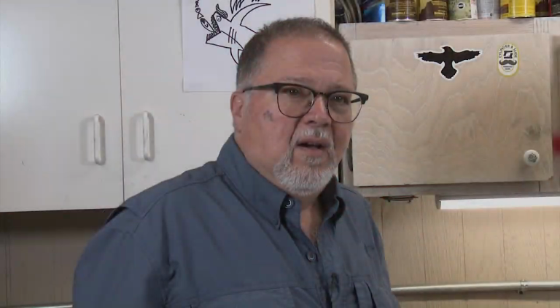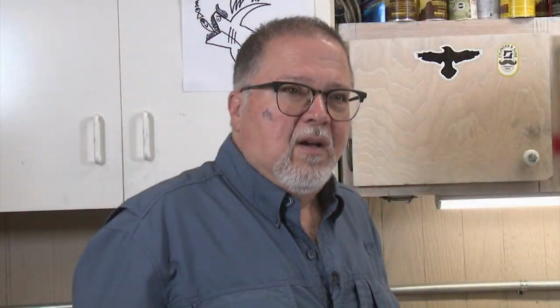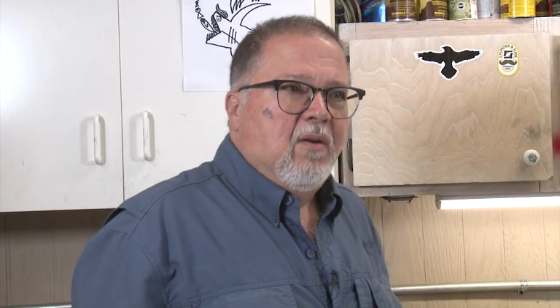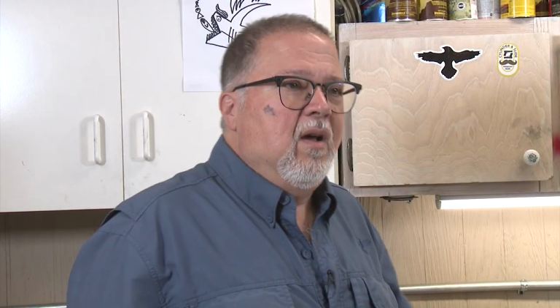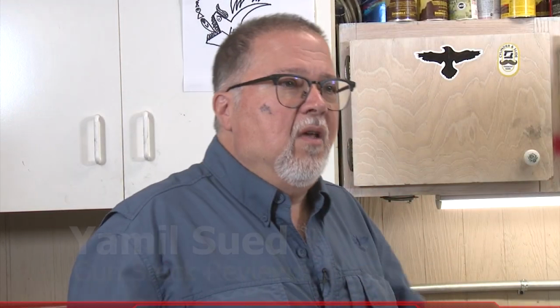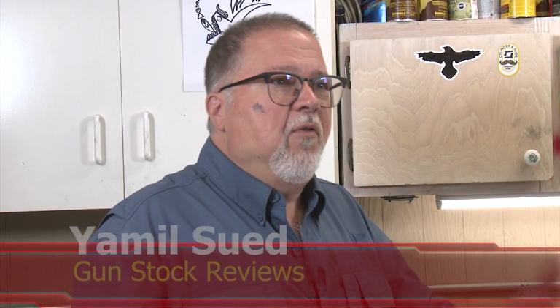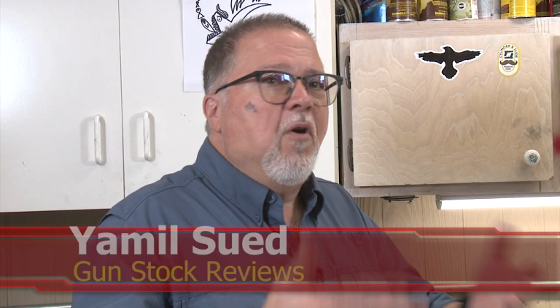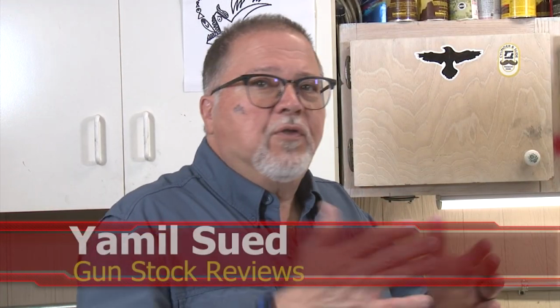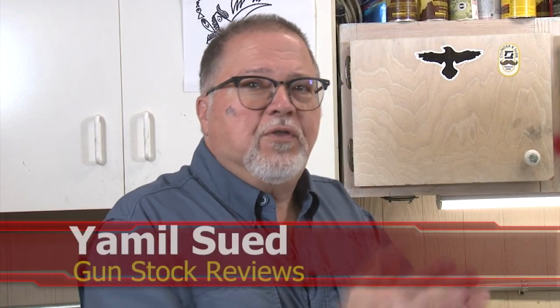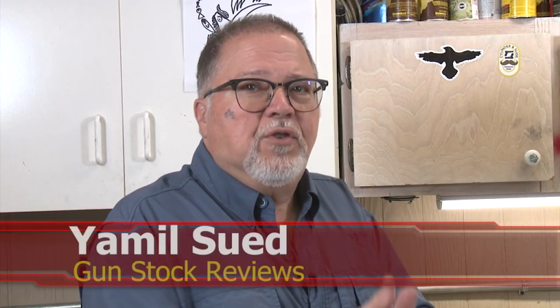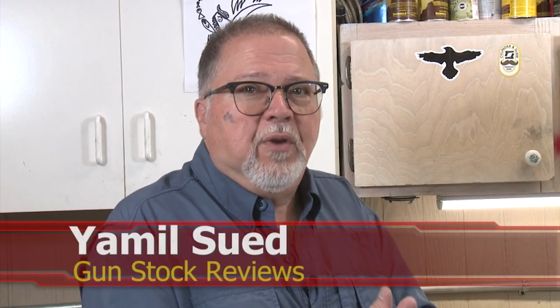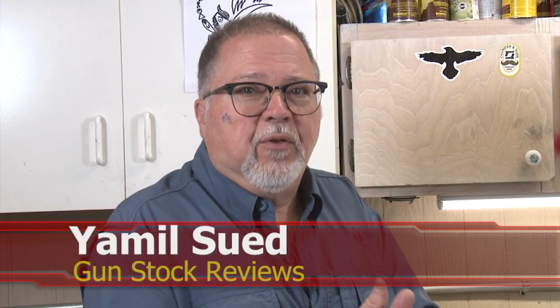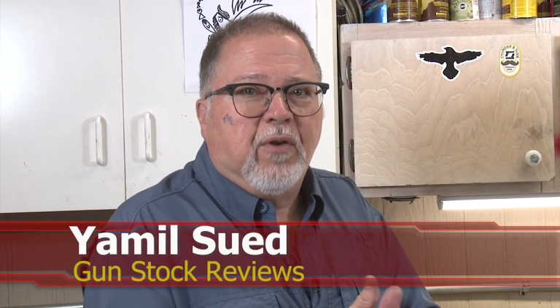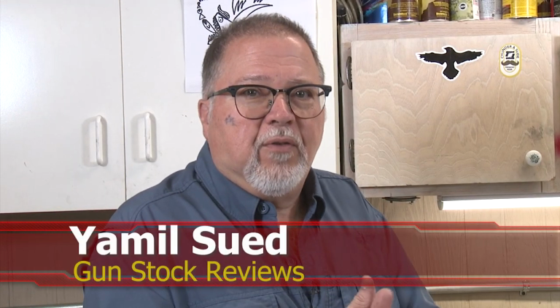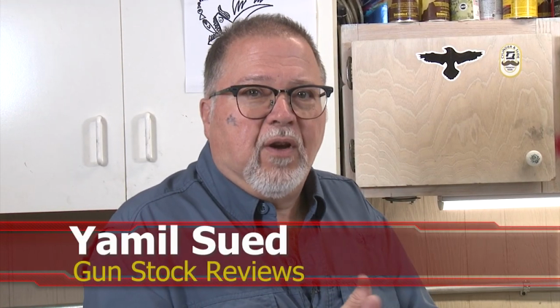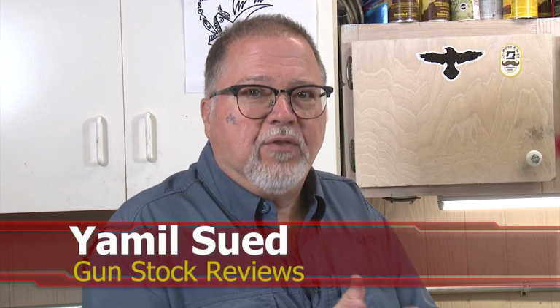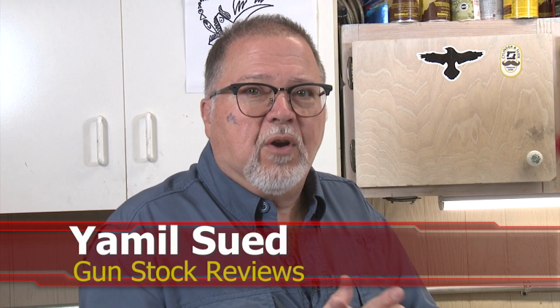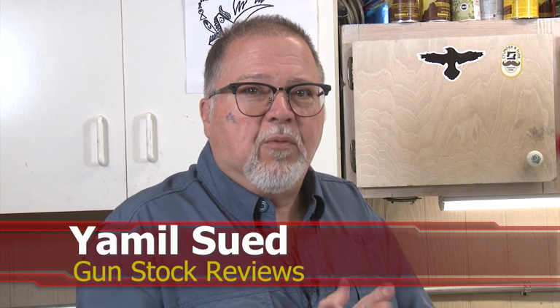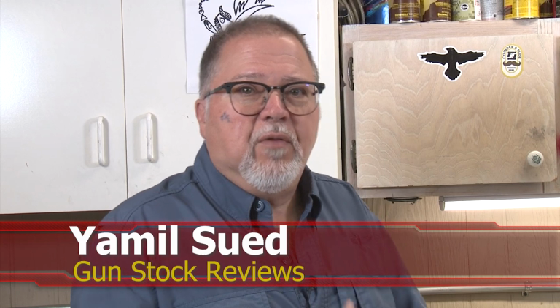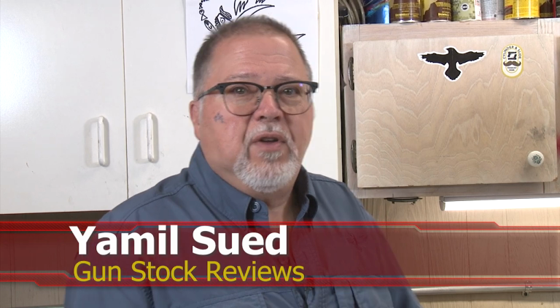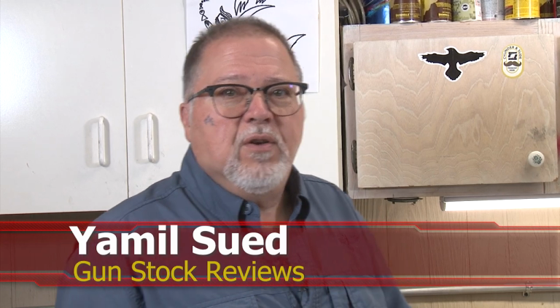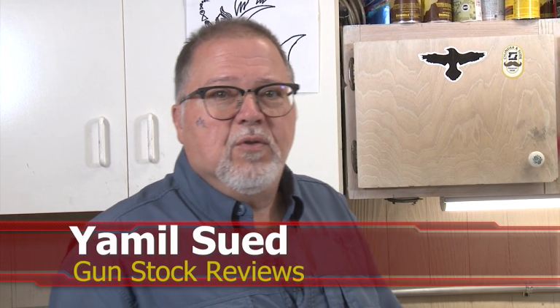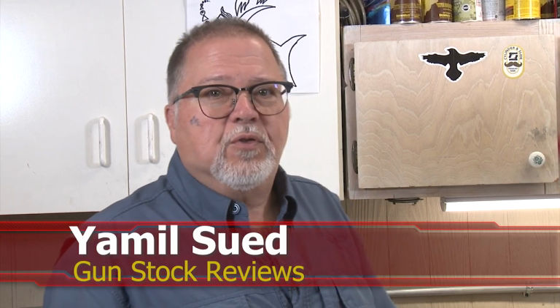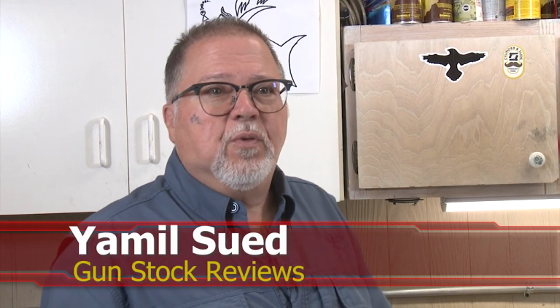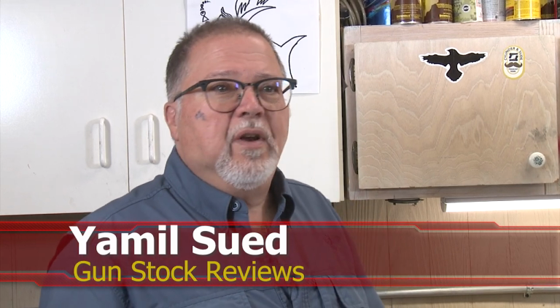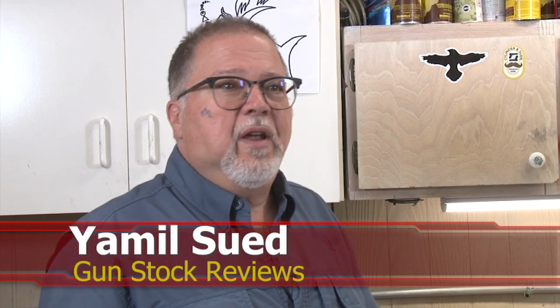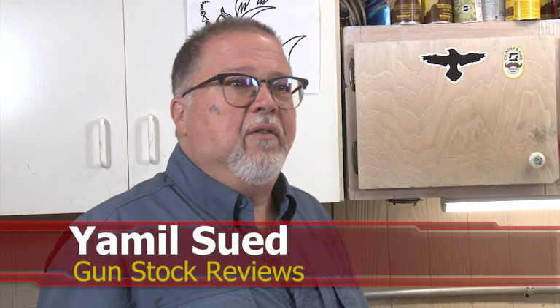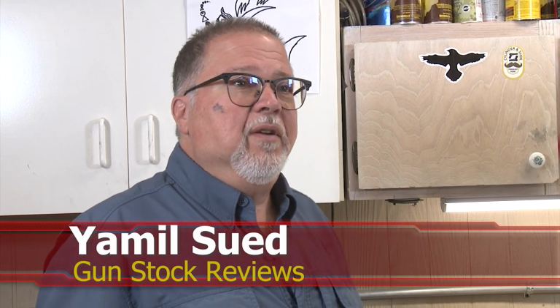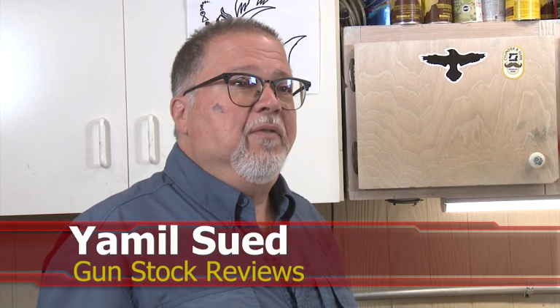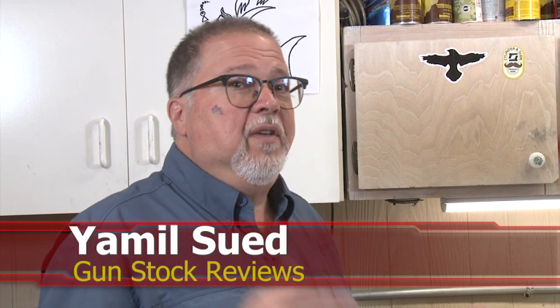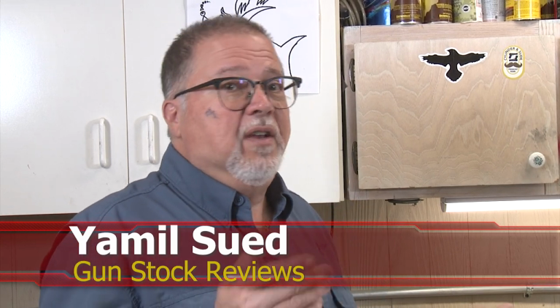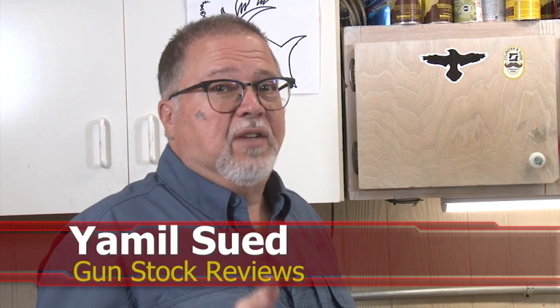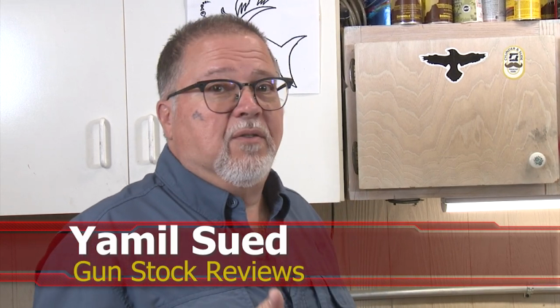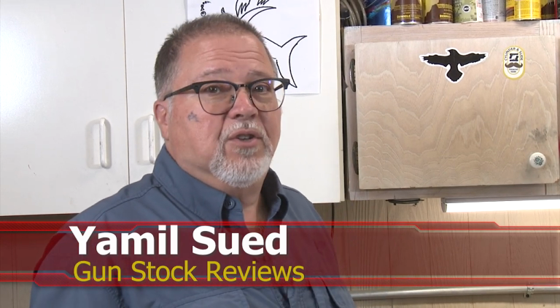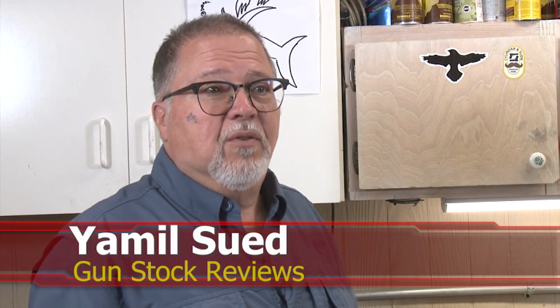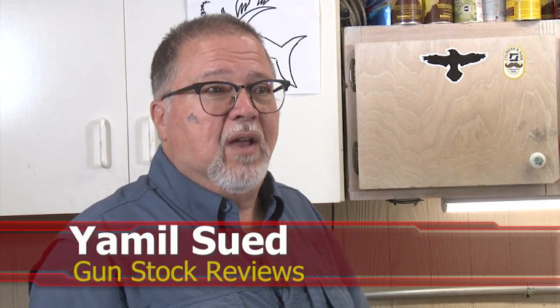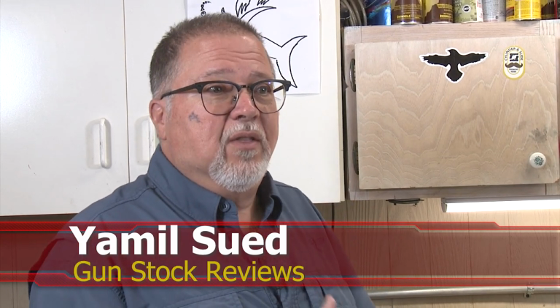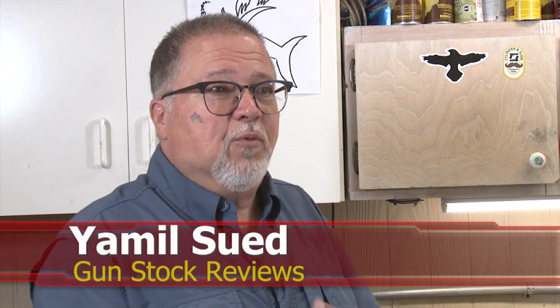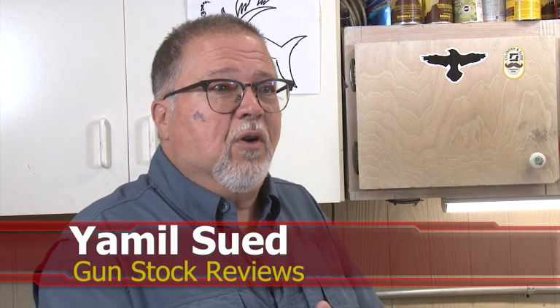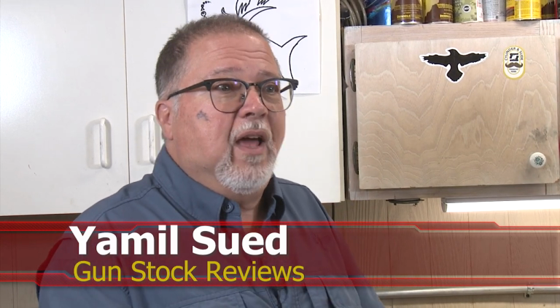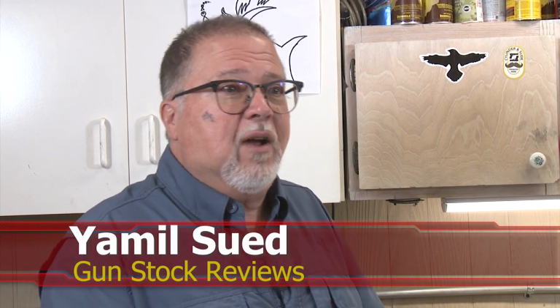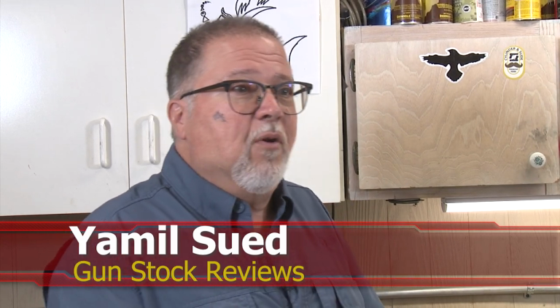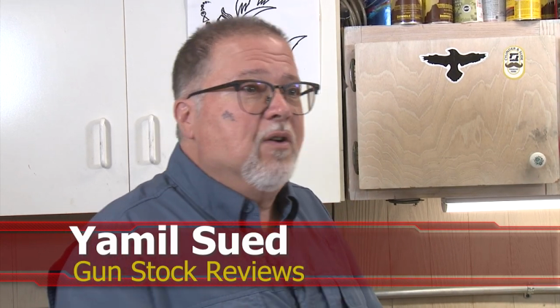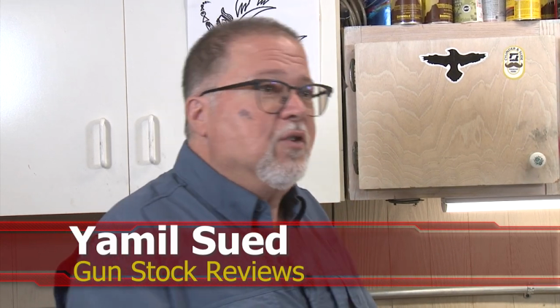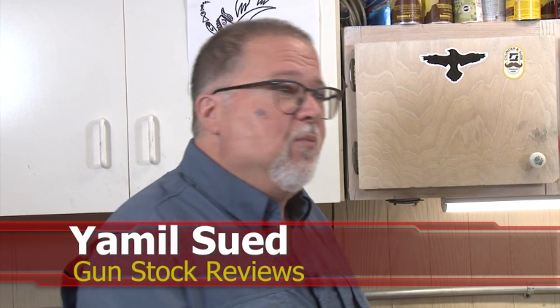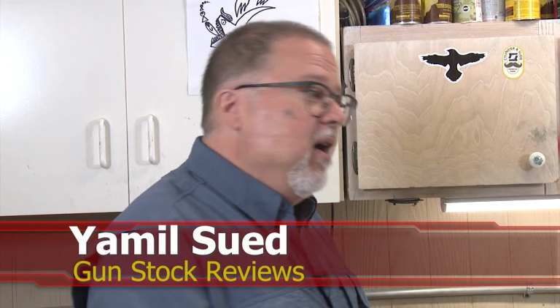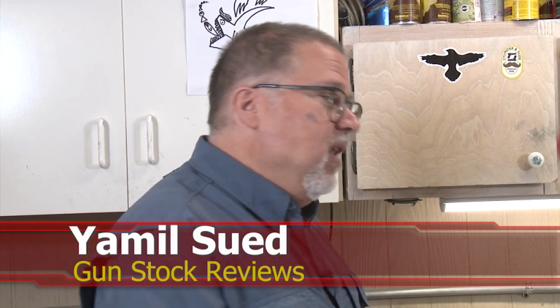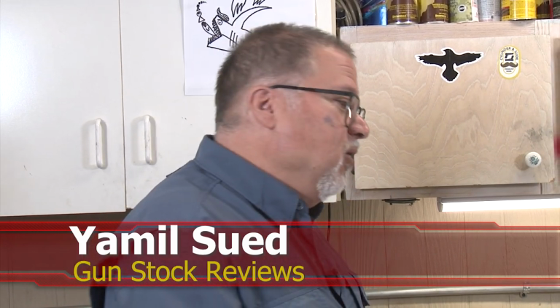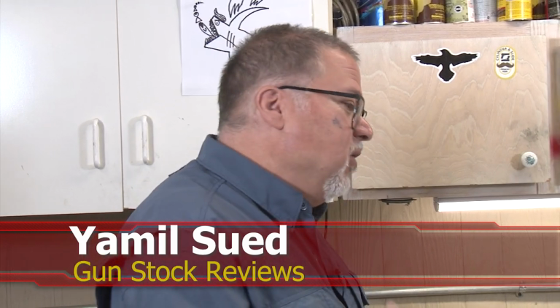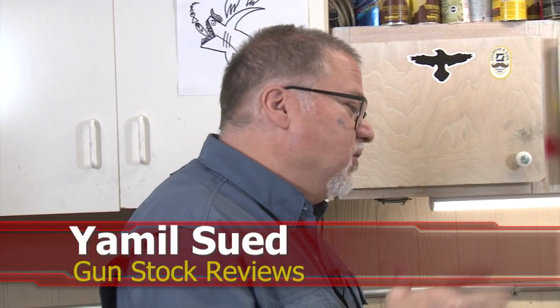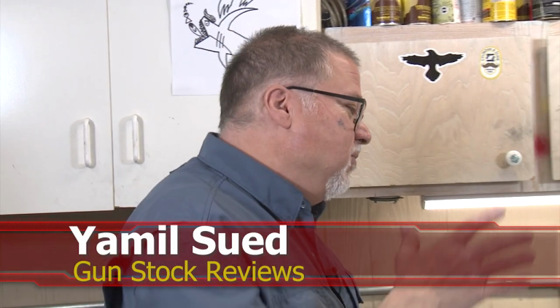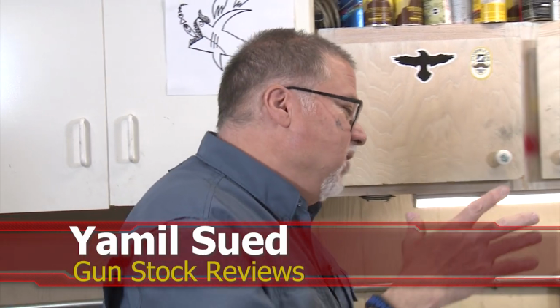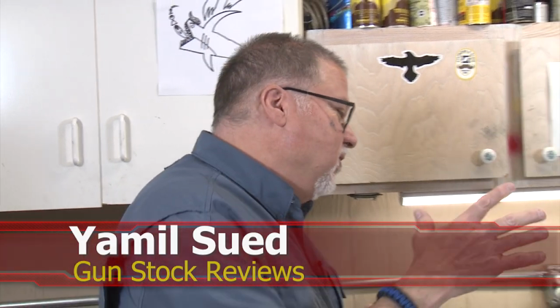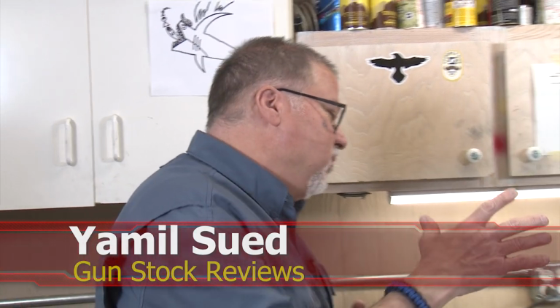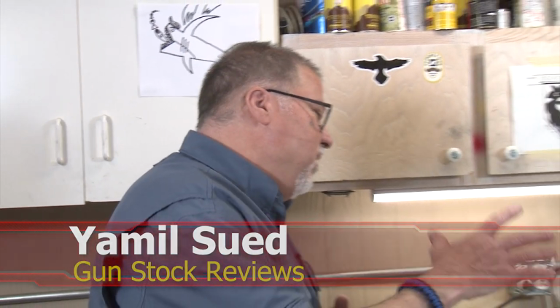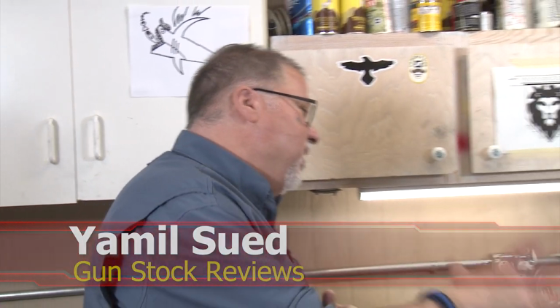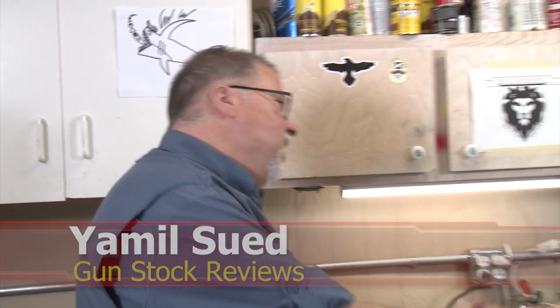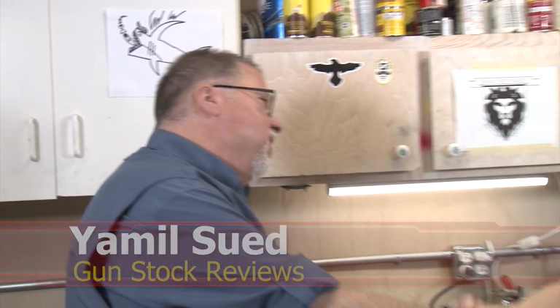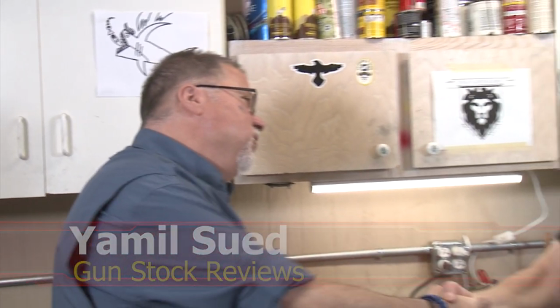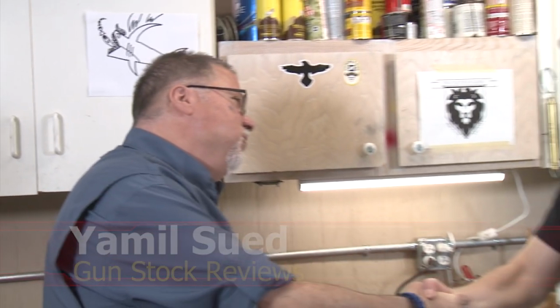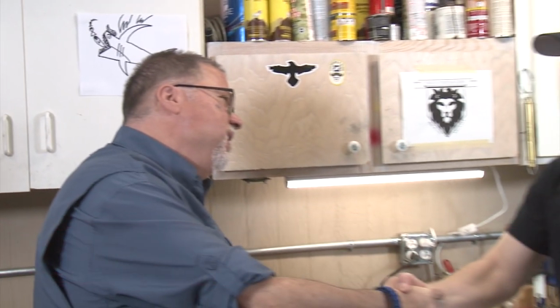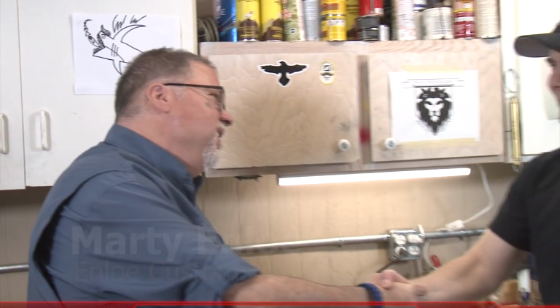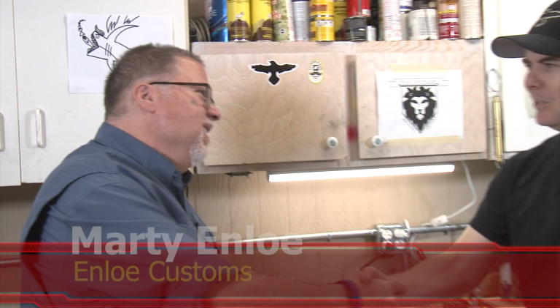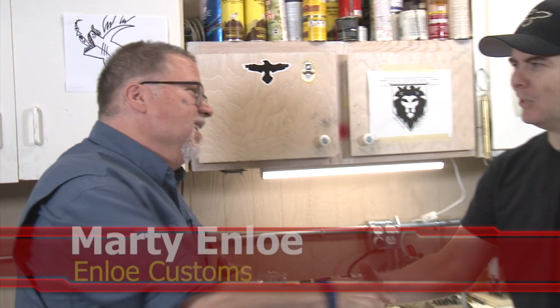Well, hello folks. This is Jamil Suet for Gunstar Reviews. We're here in Phoenix, Arizona, the world headquarters of Enloe Custom Guns with Marty. How you doing, buddy? Good.